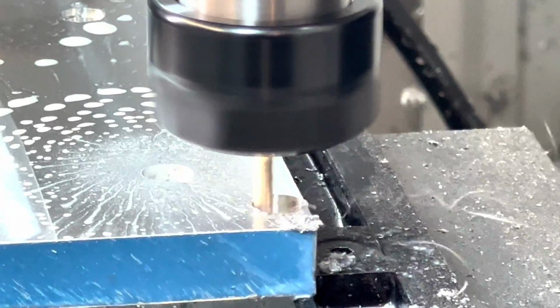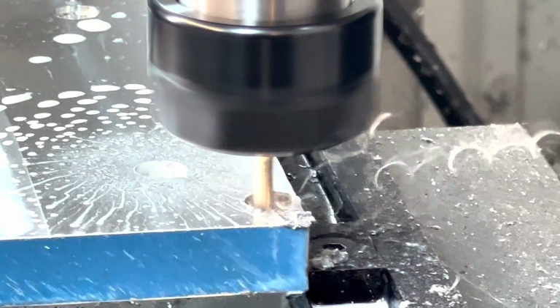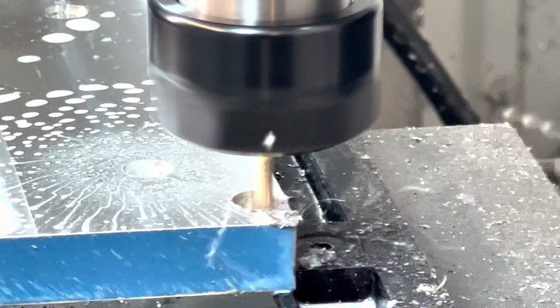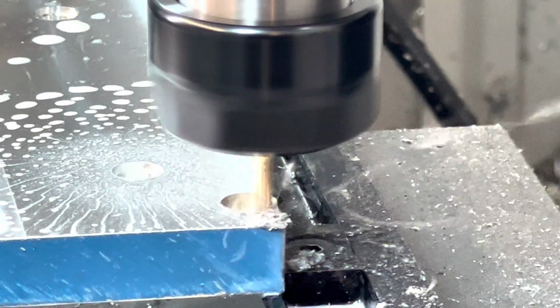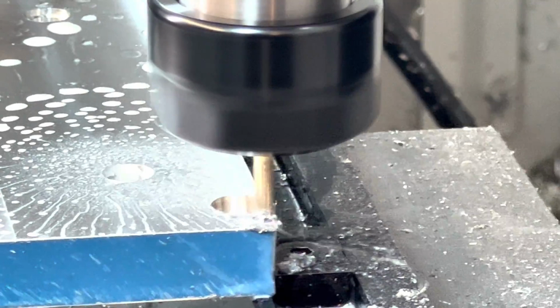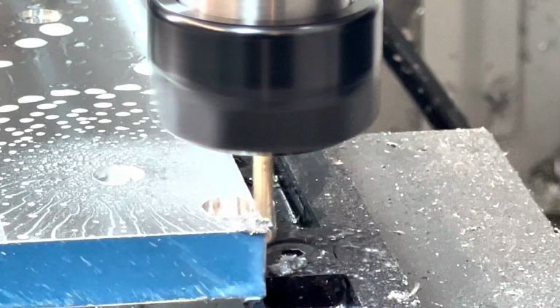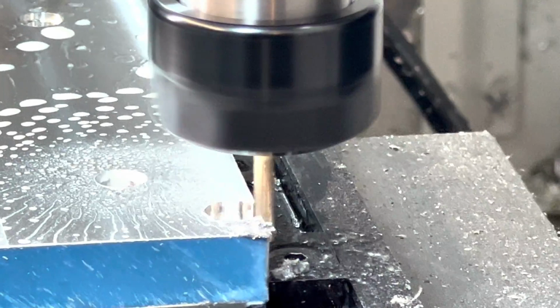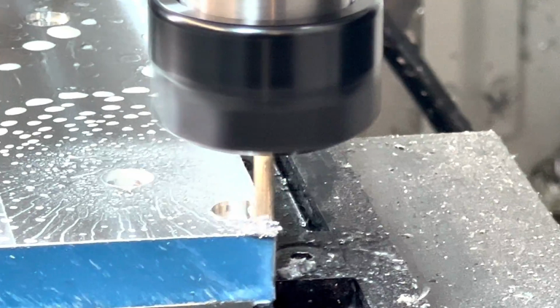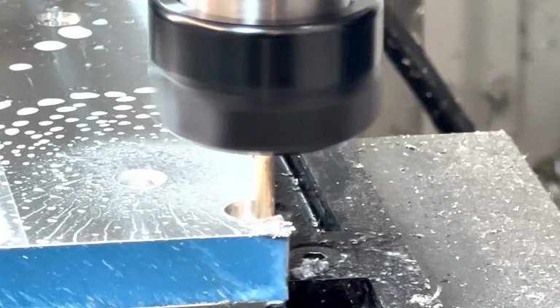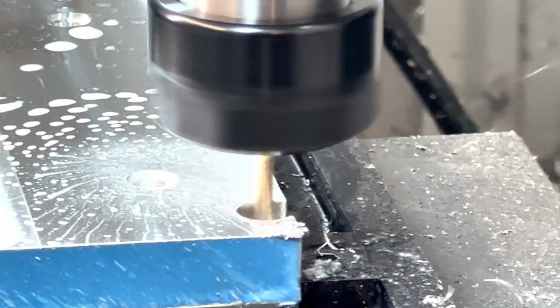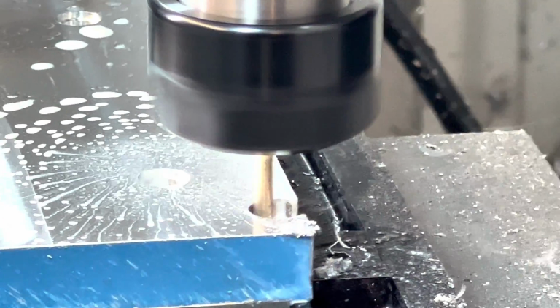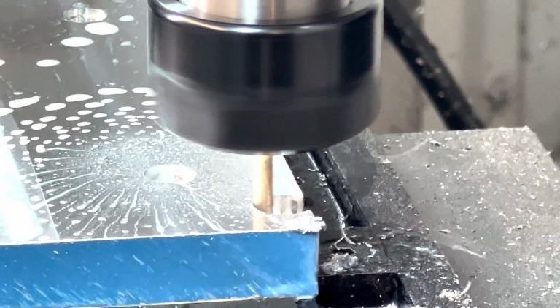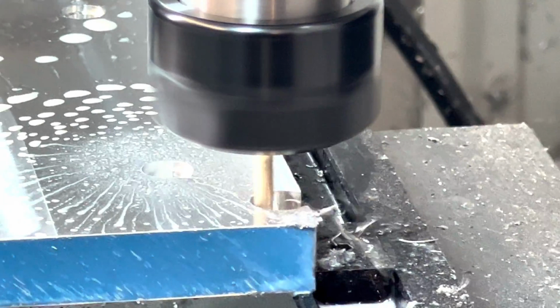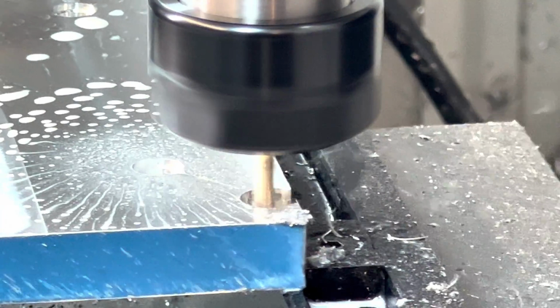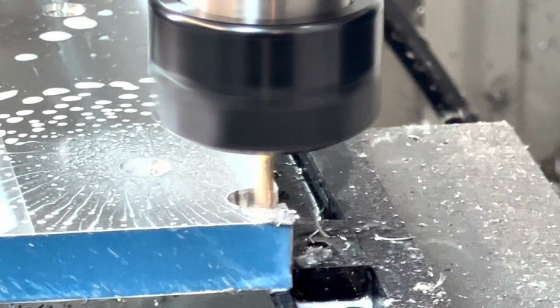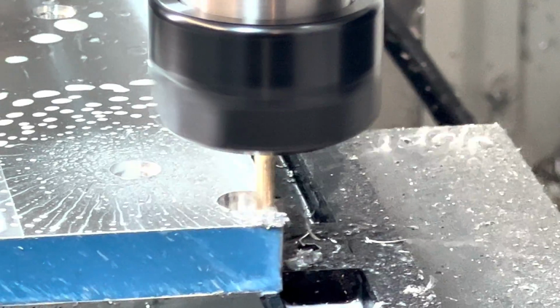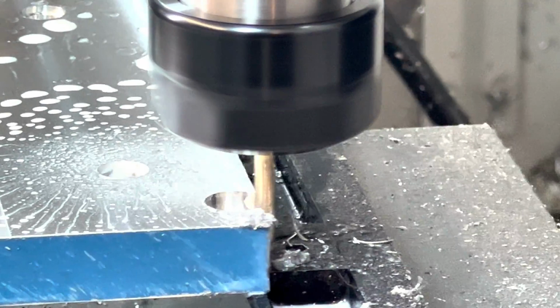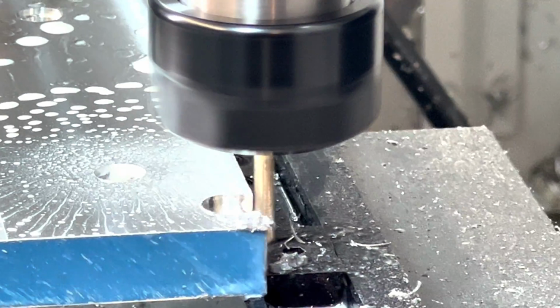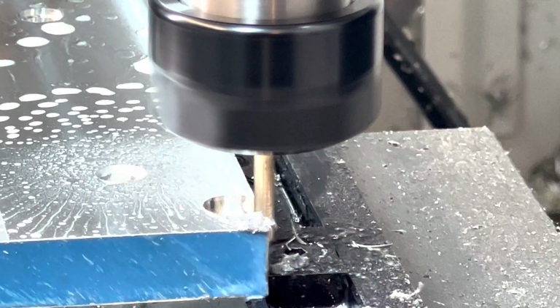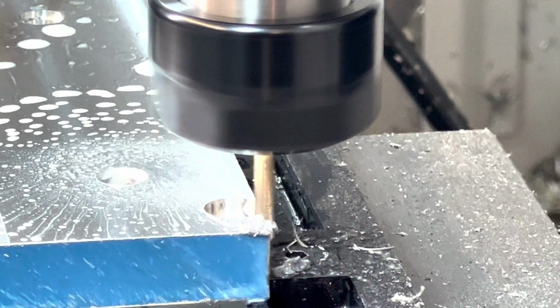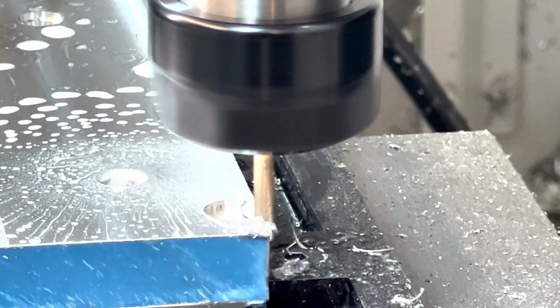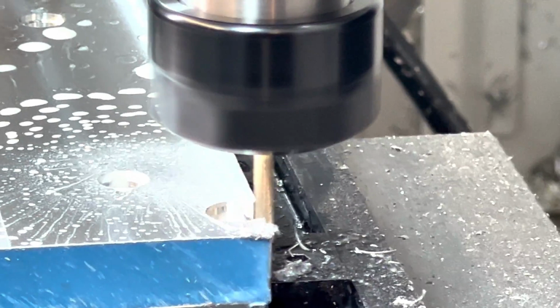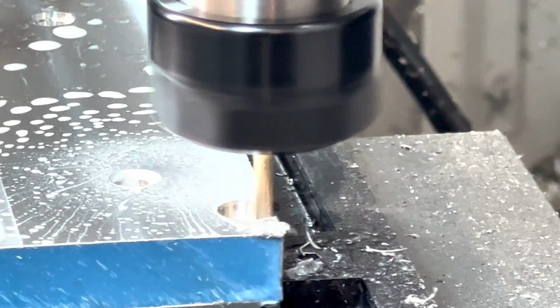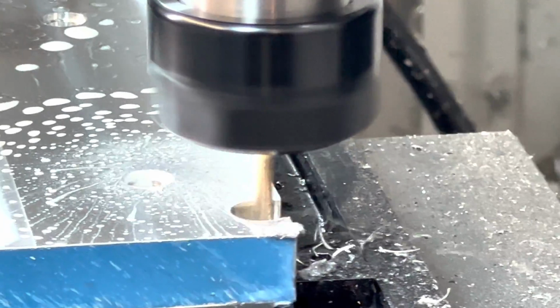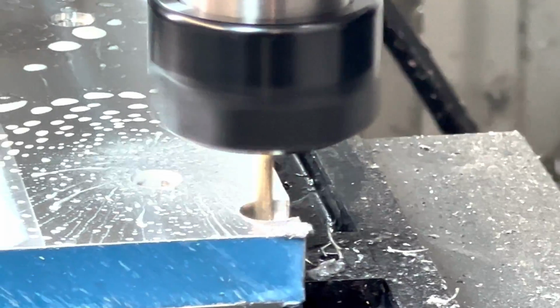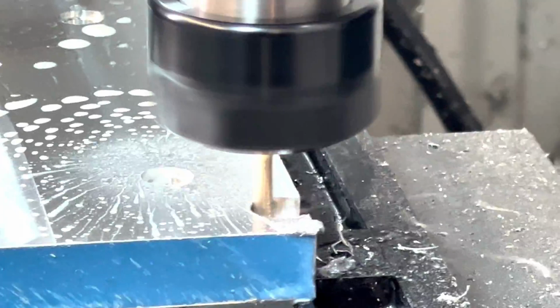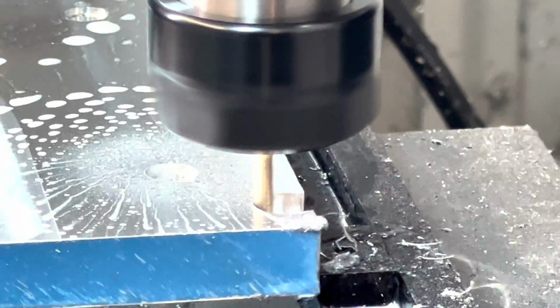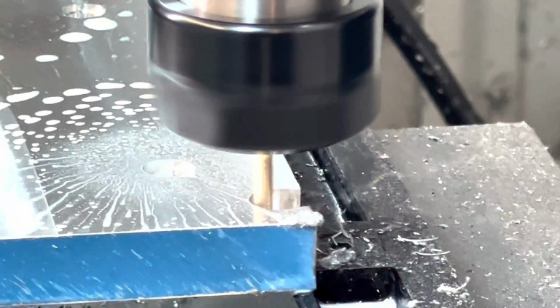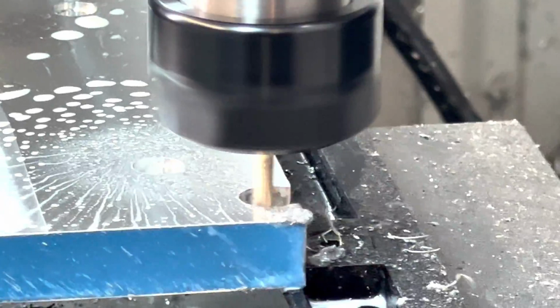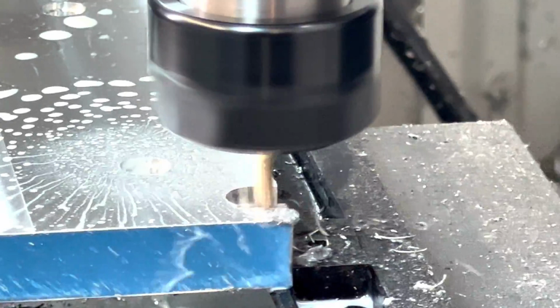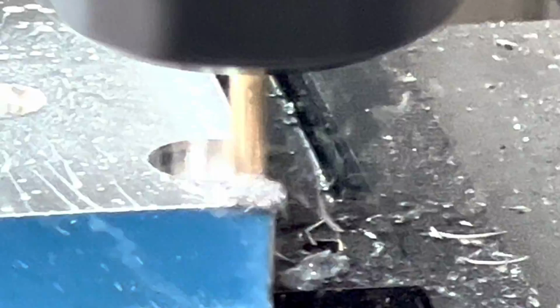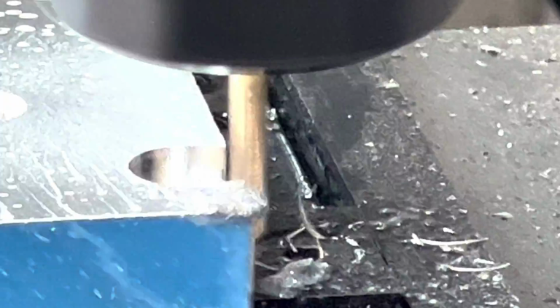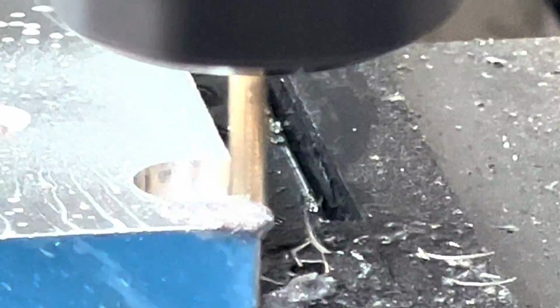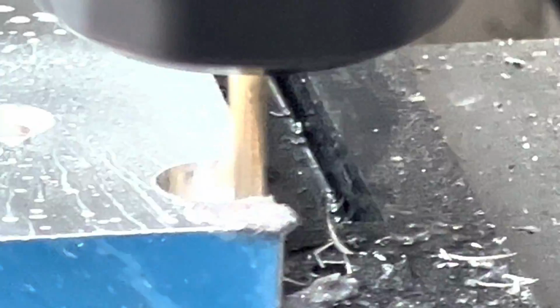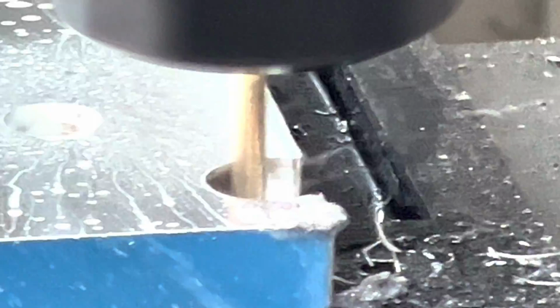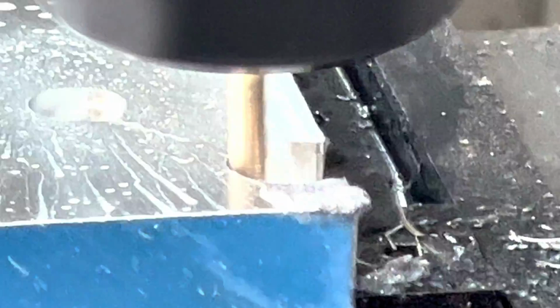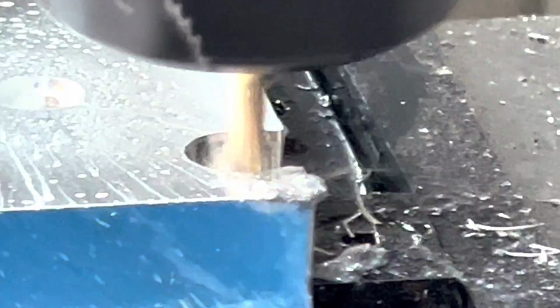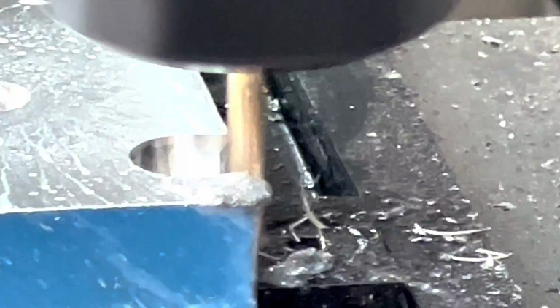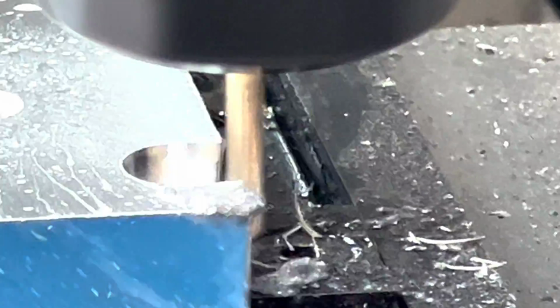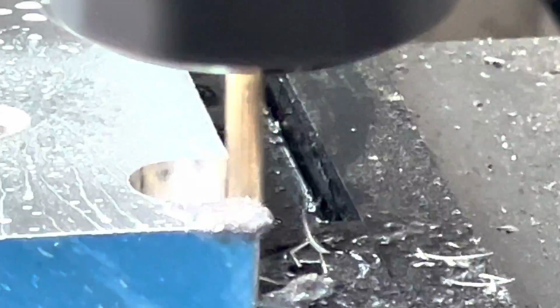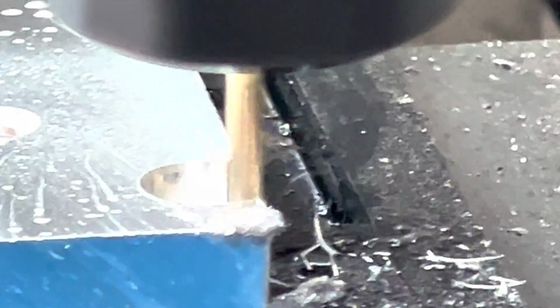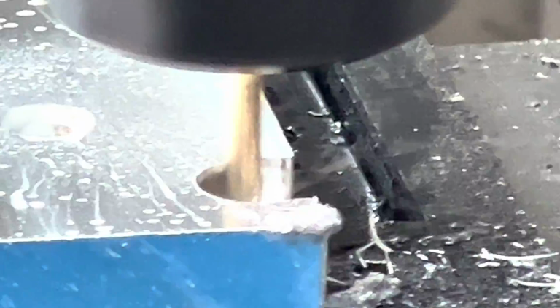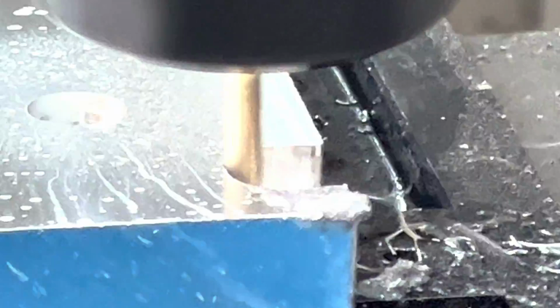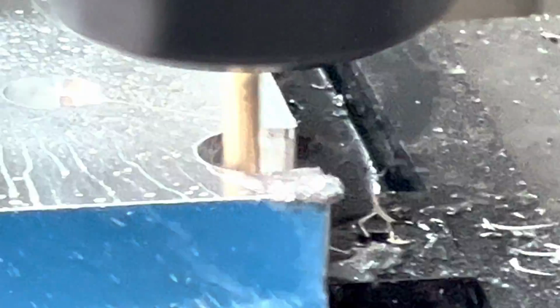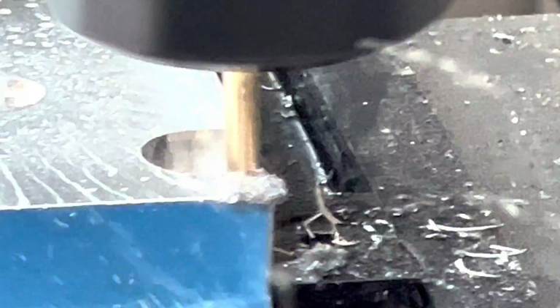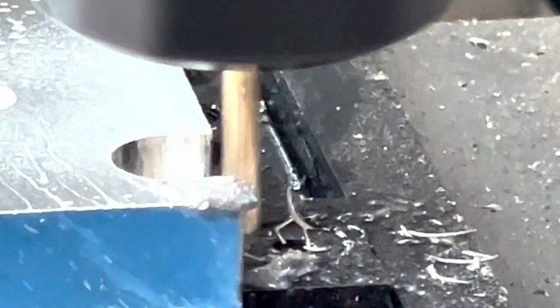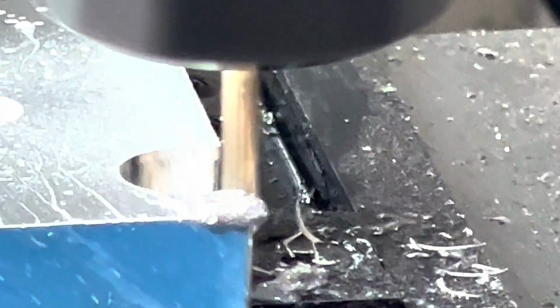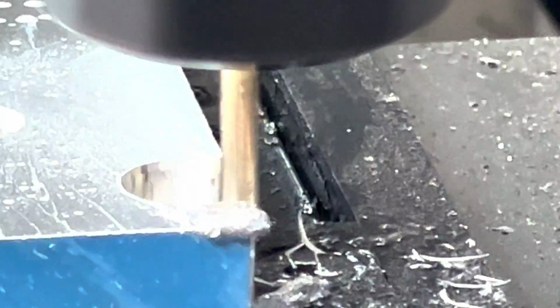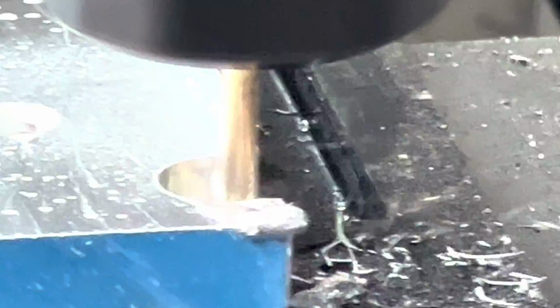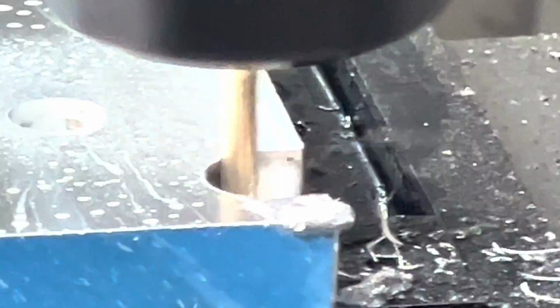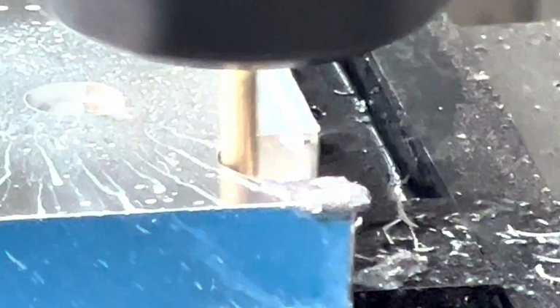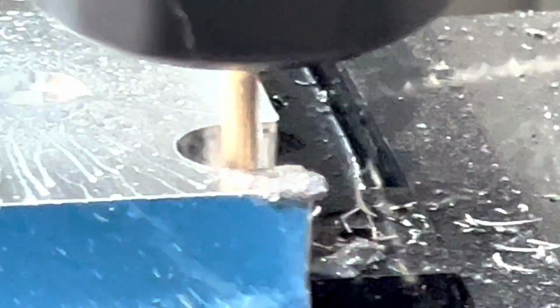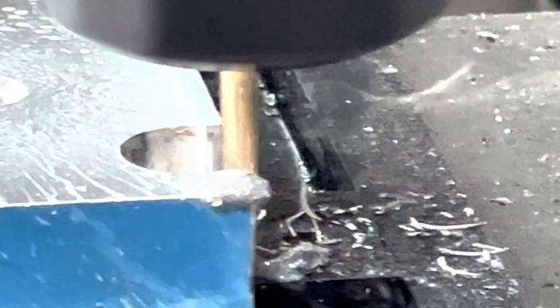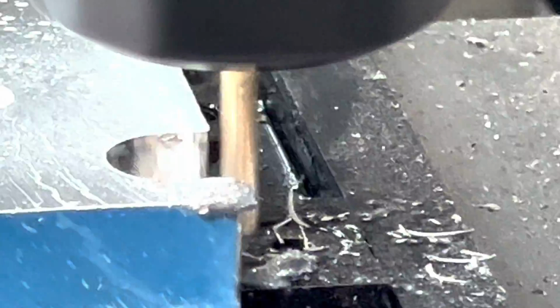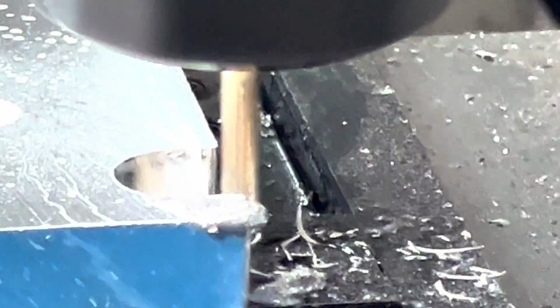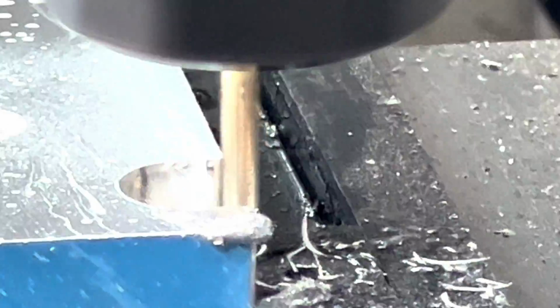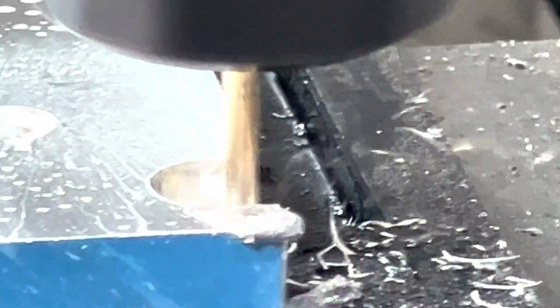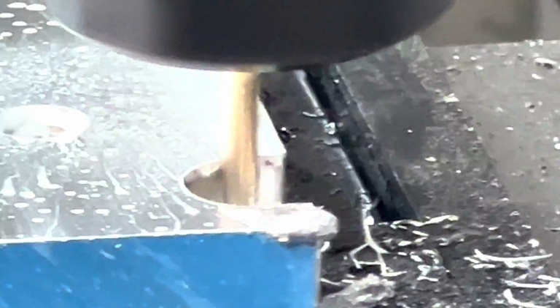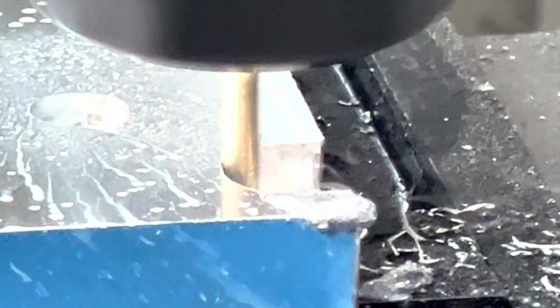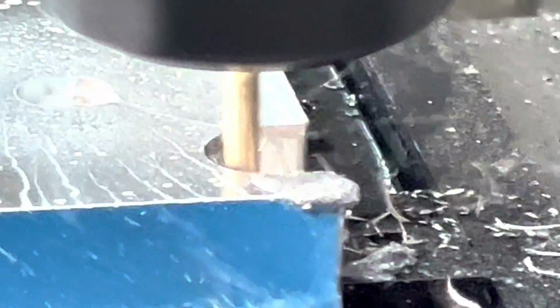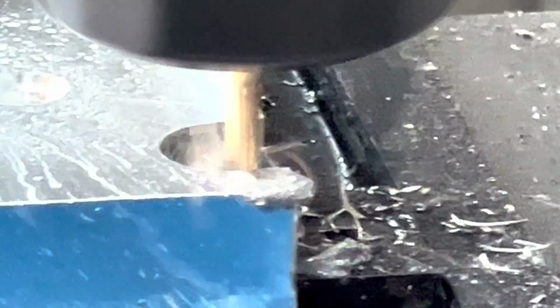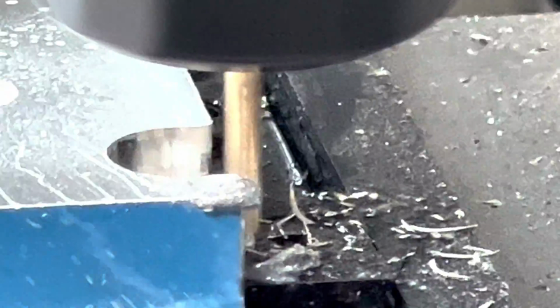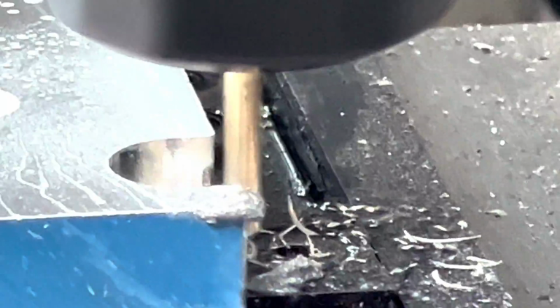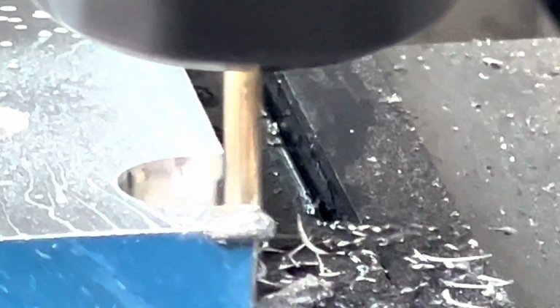I can still see the tool marks. Yeah, I neglected to leave stock out for the boring operation. My bad — but thanks for noticing, Art.